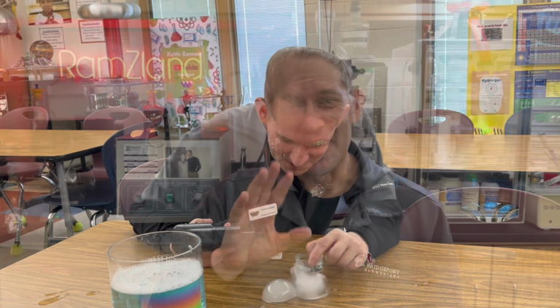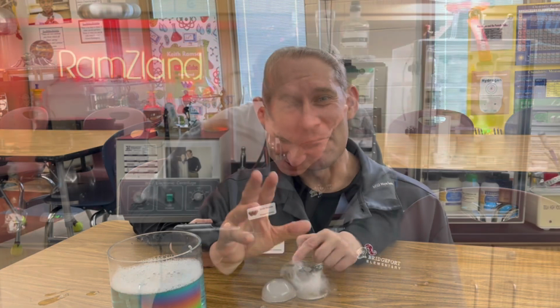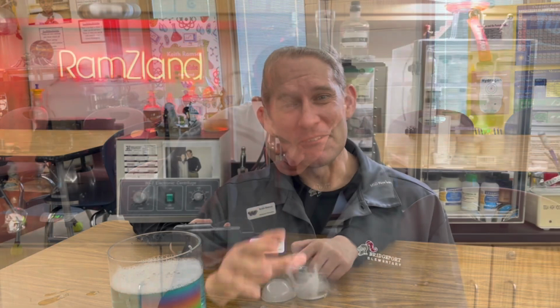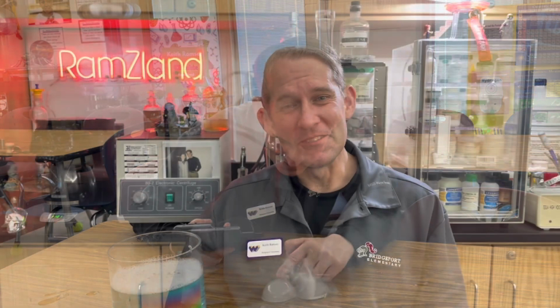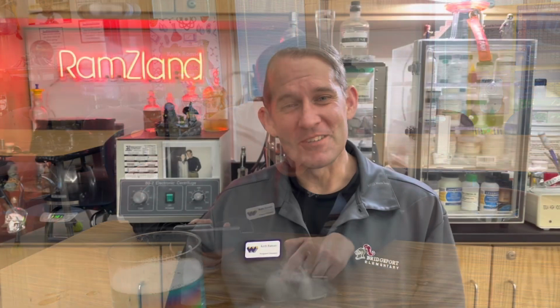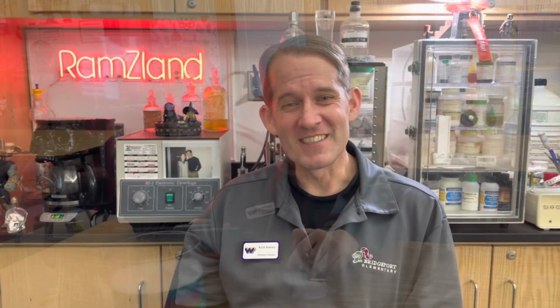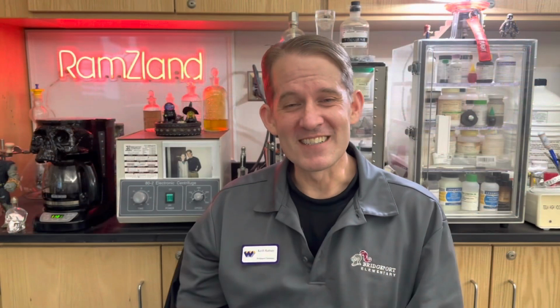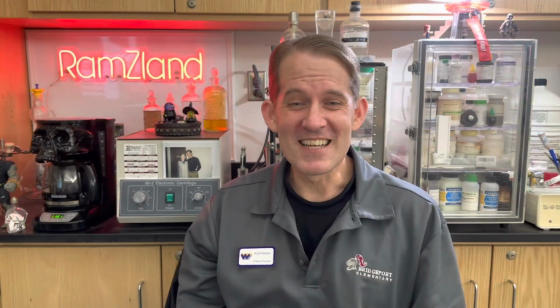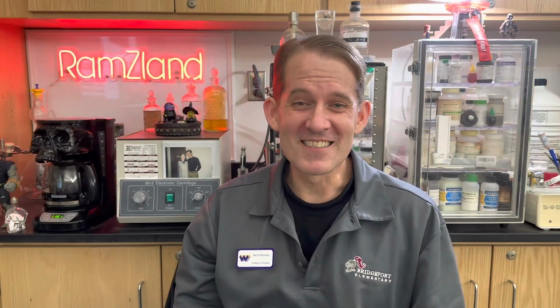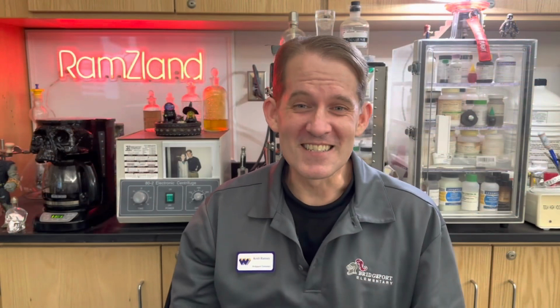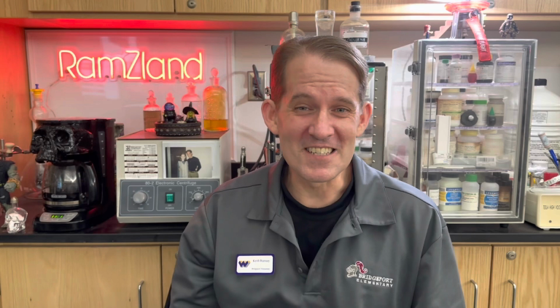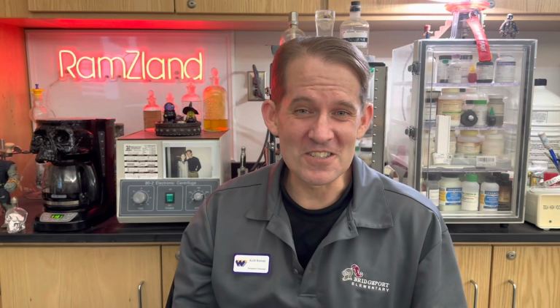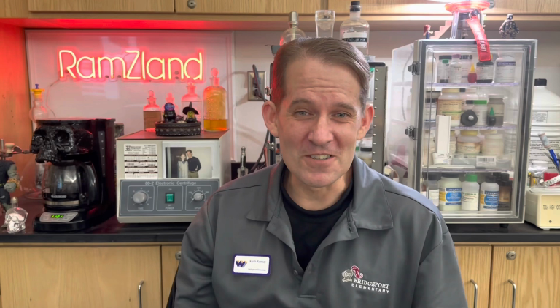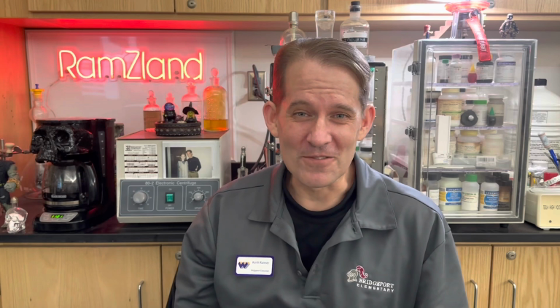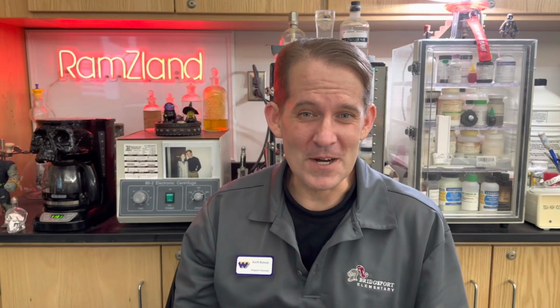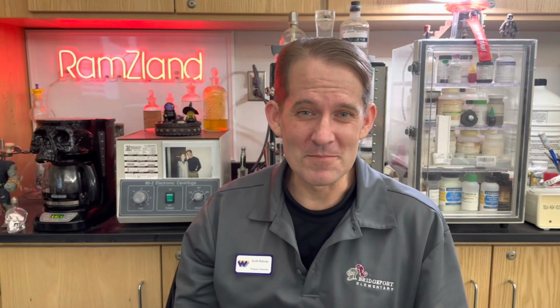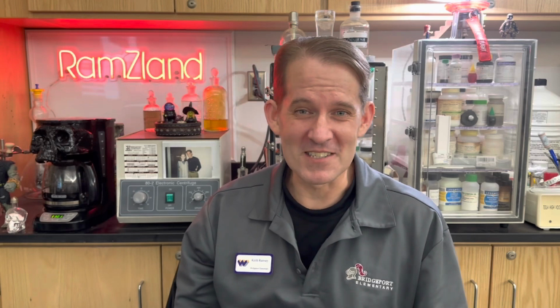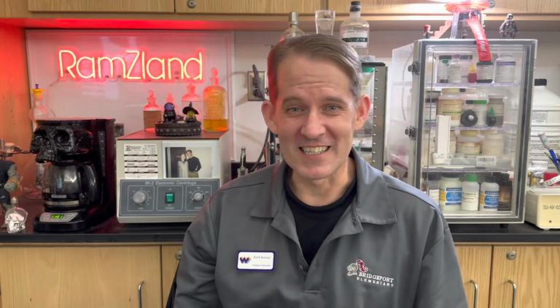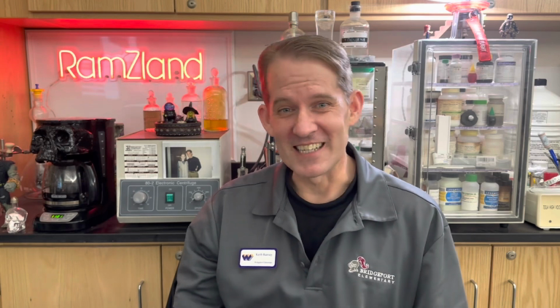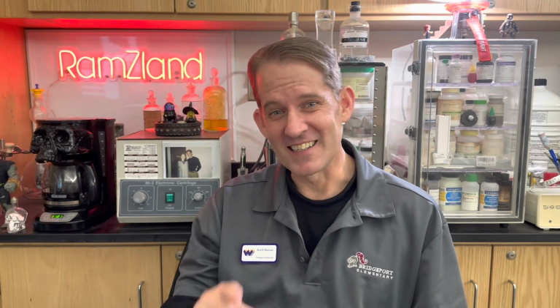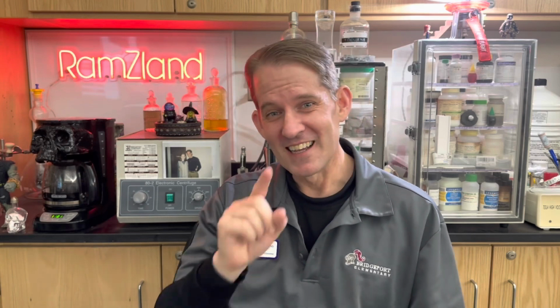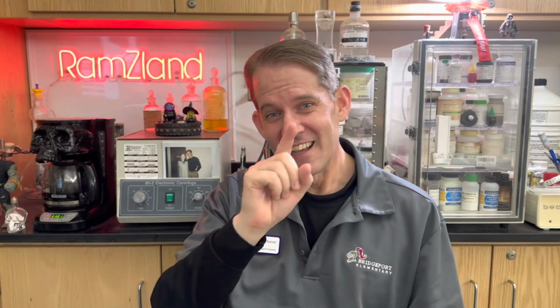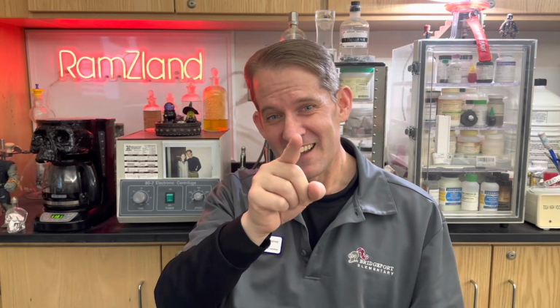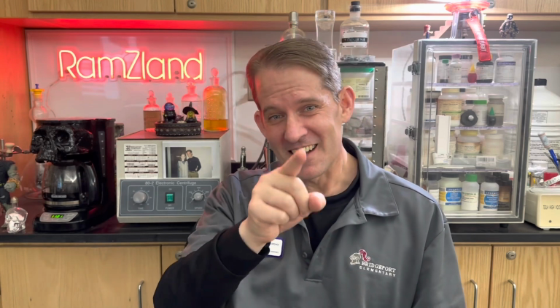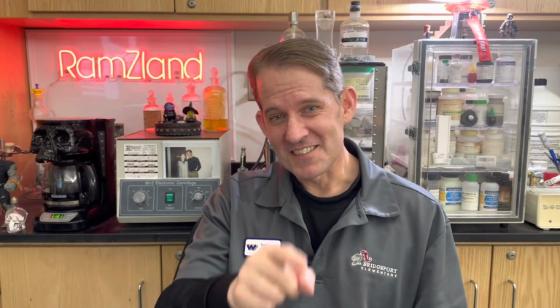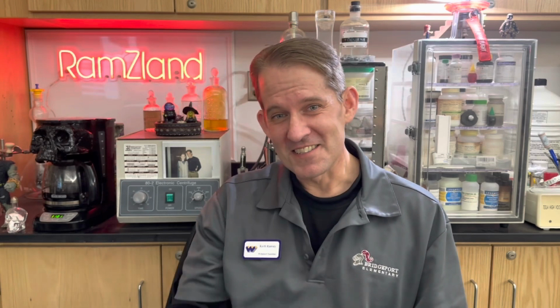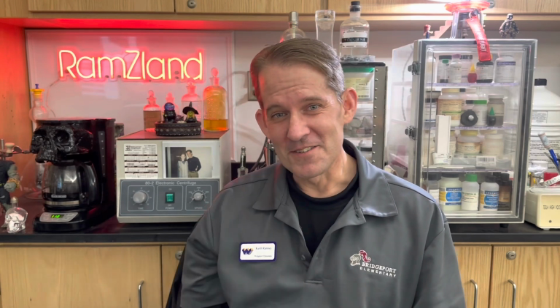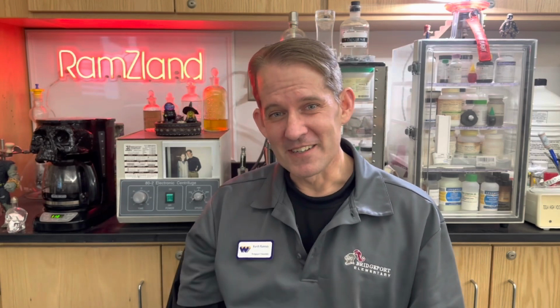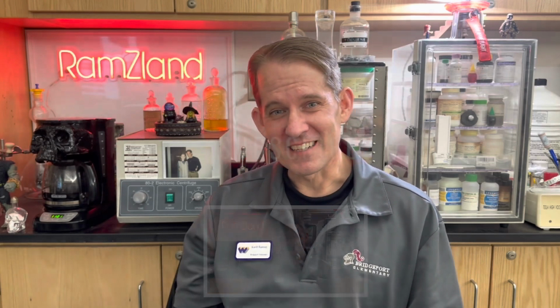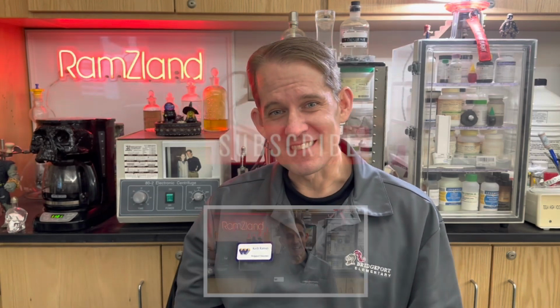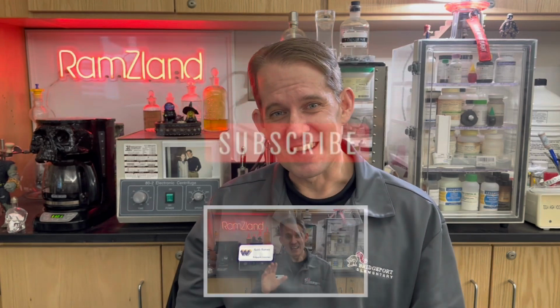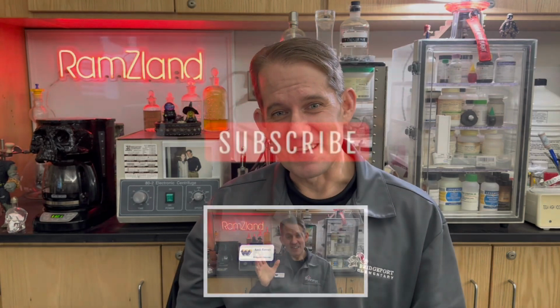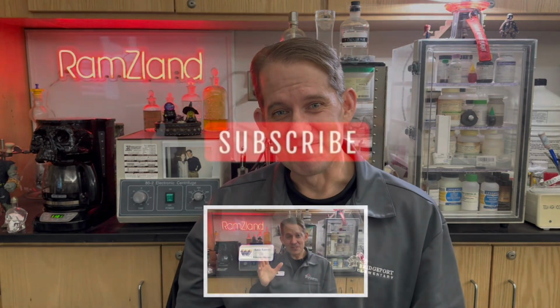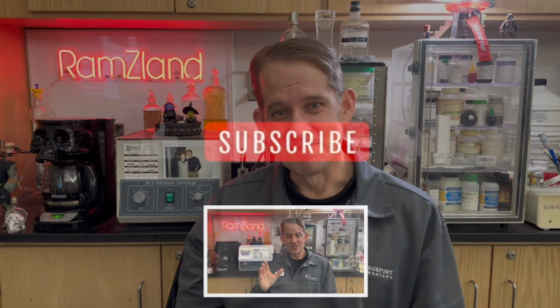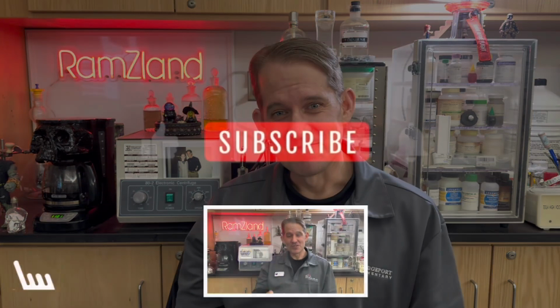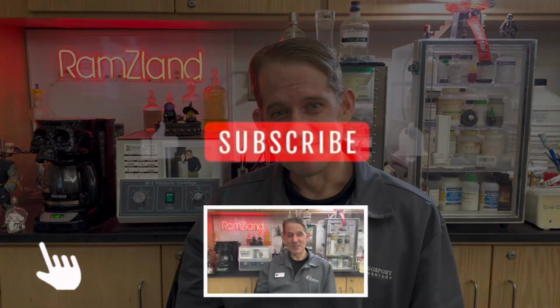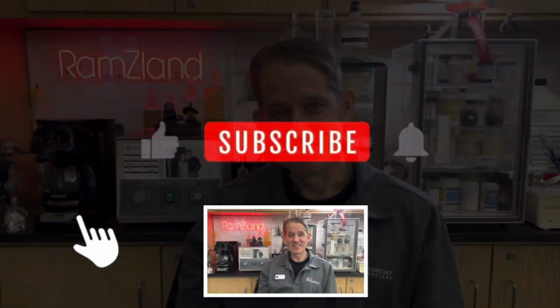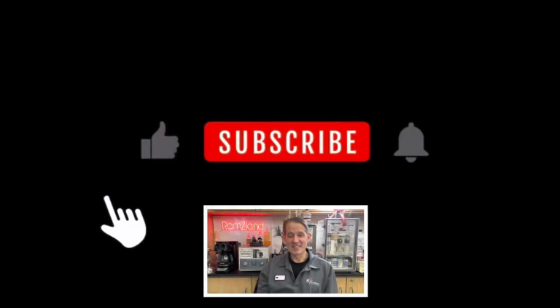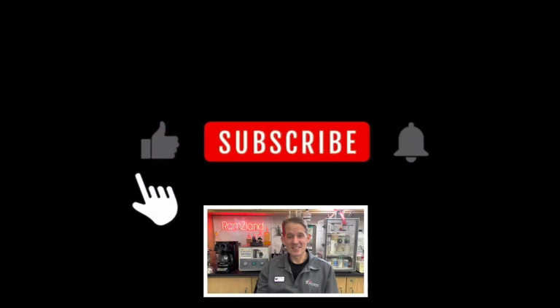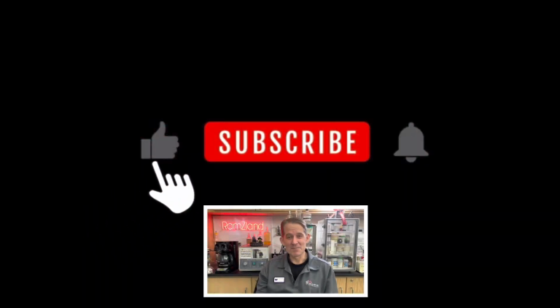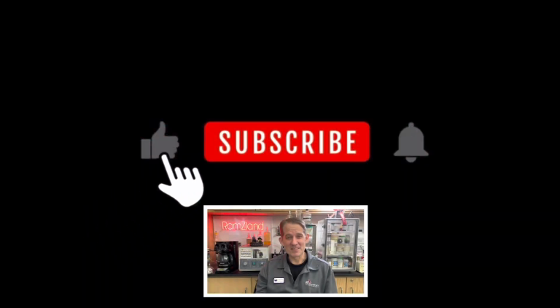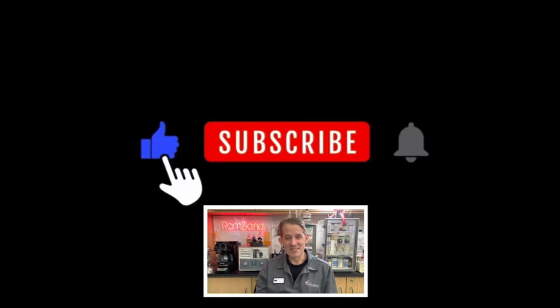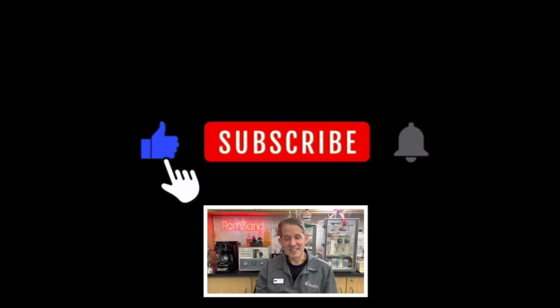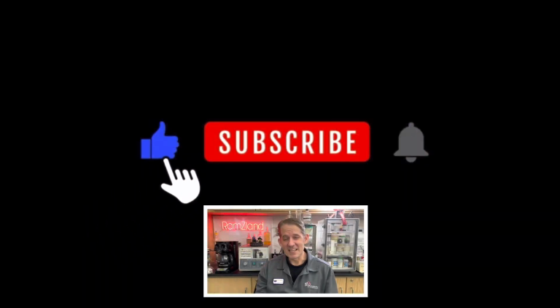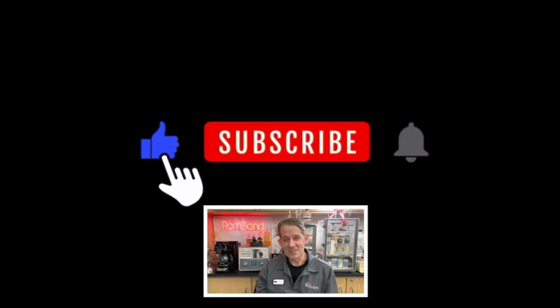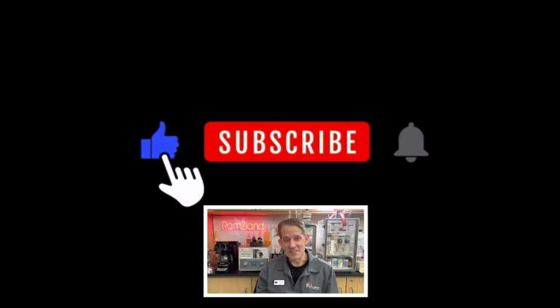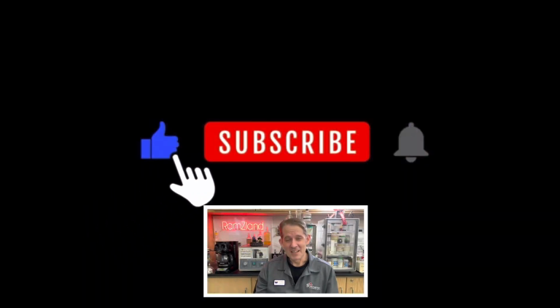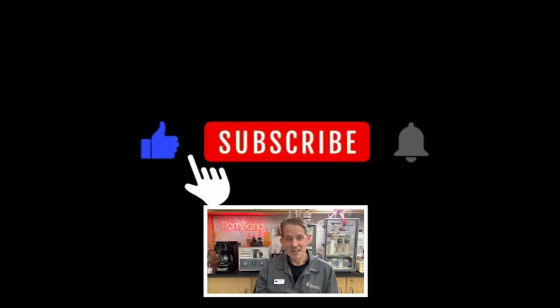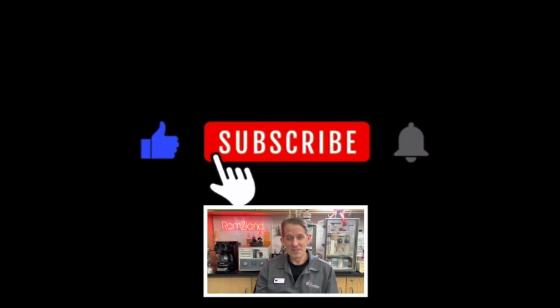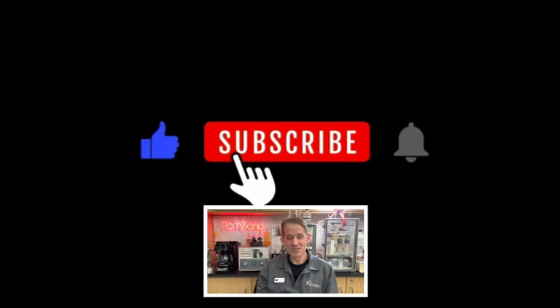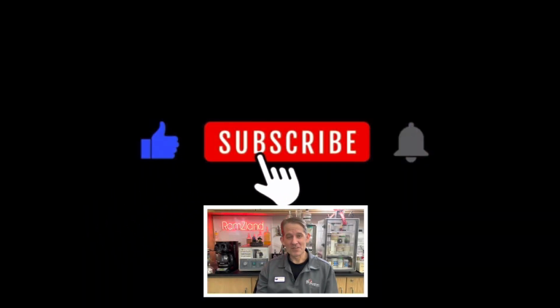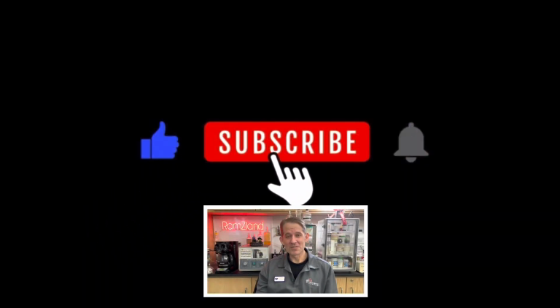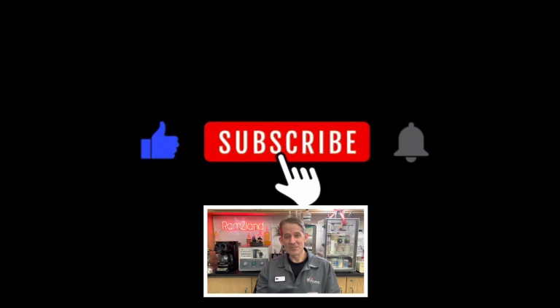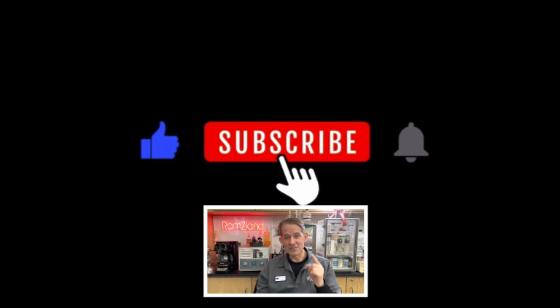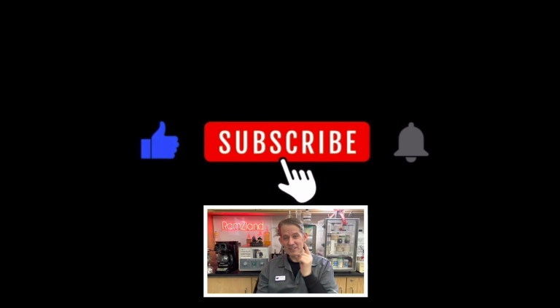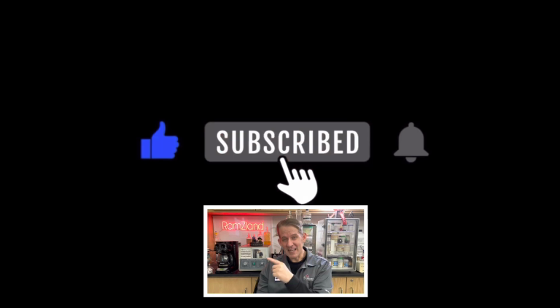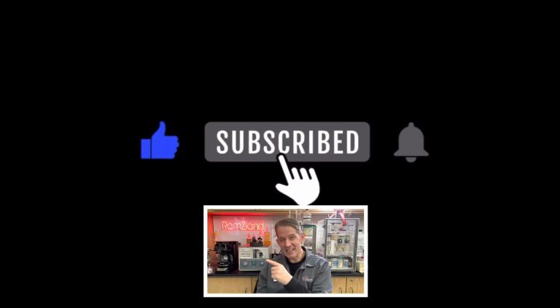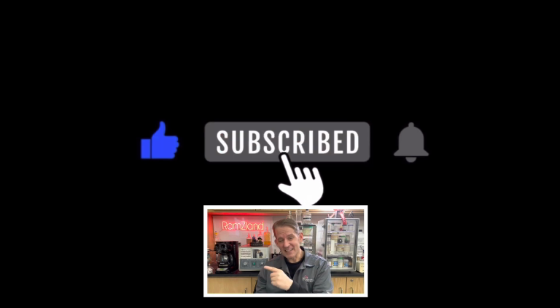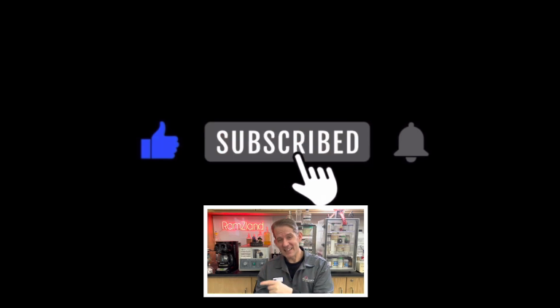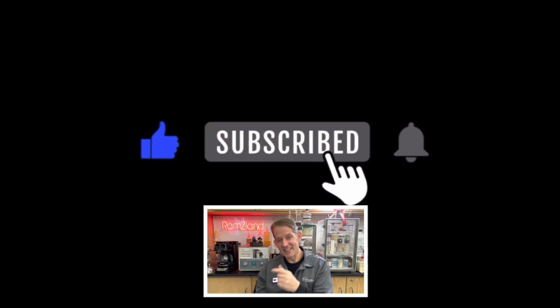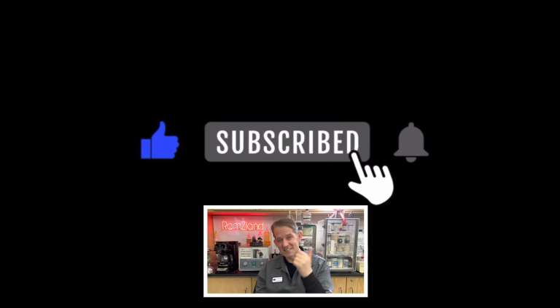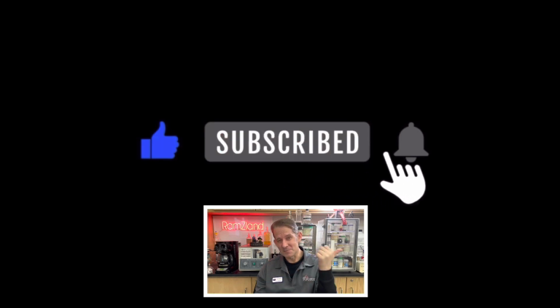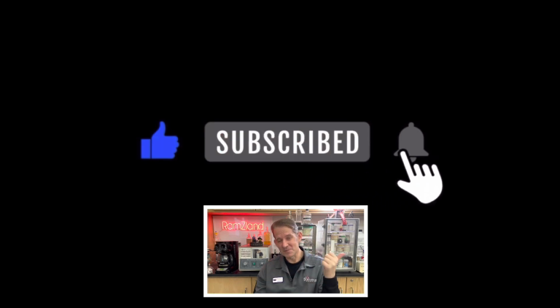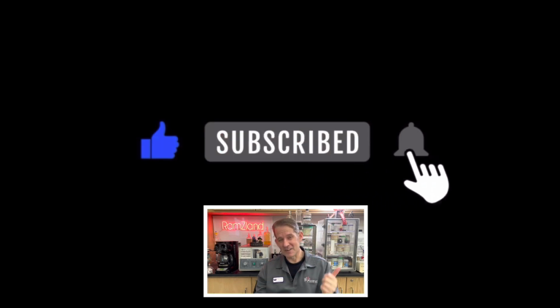I hope you enjoyed today's edition of Ramseyland and I'll see you next time. If you enjoyed today's presentation, be sure to like and subscribe.